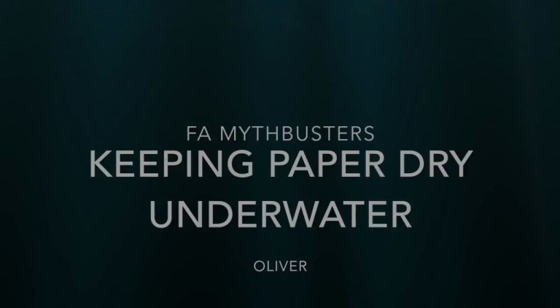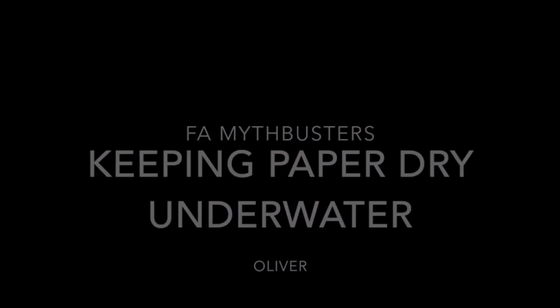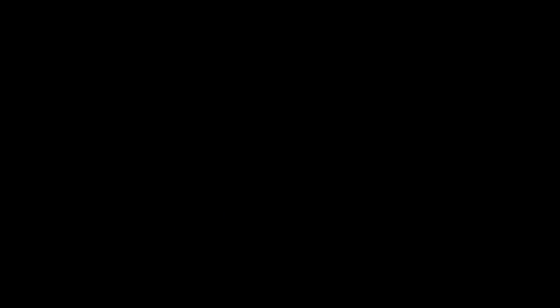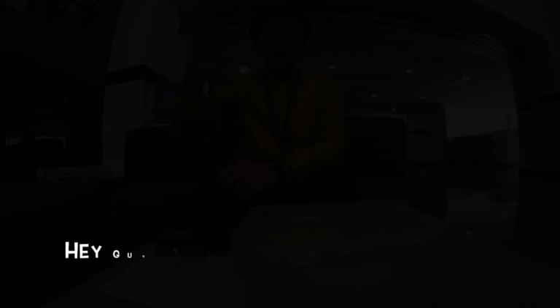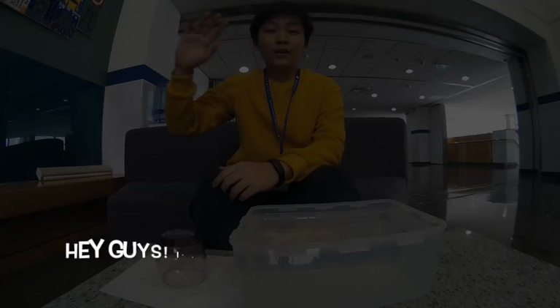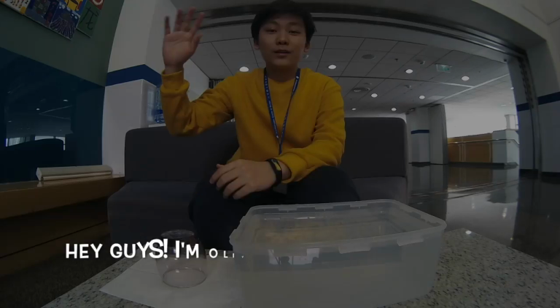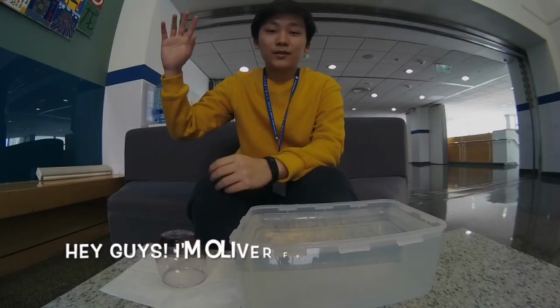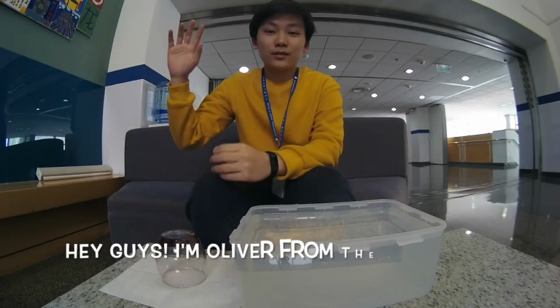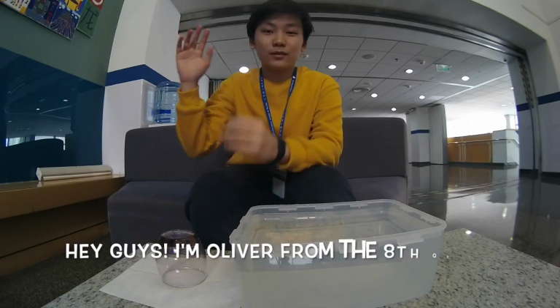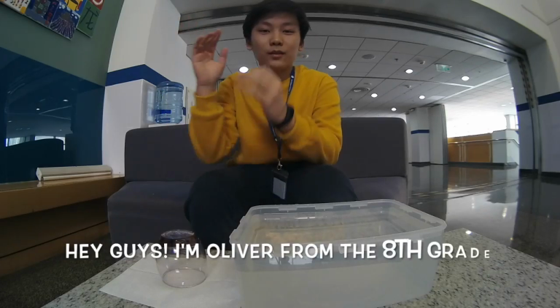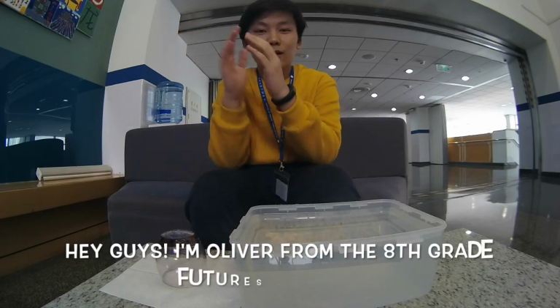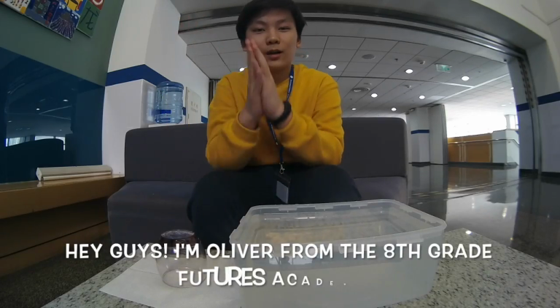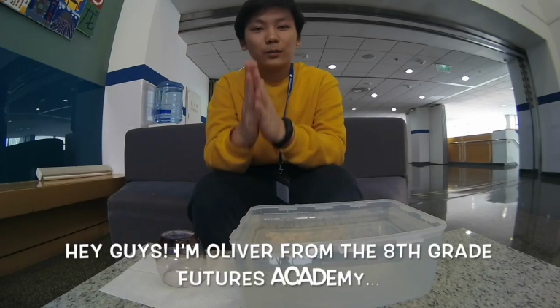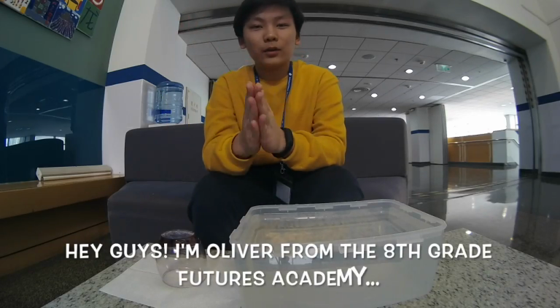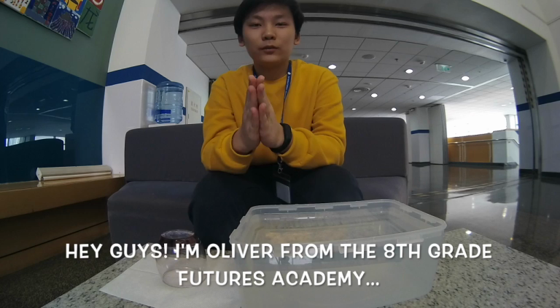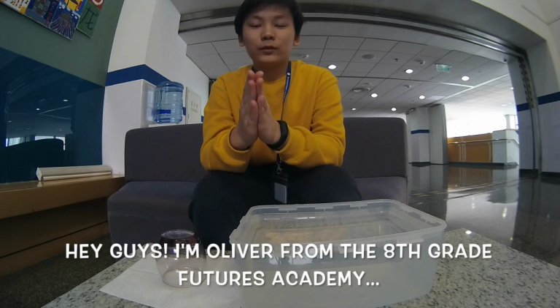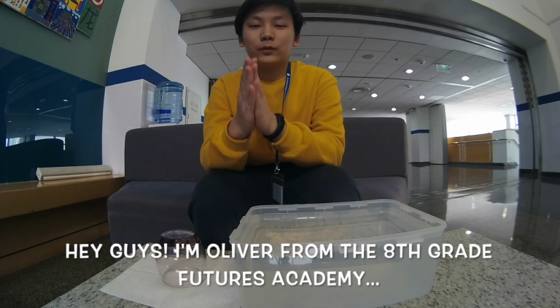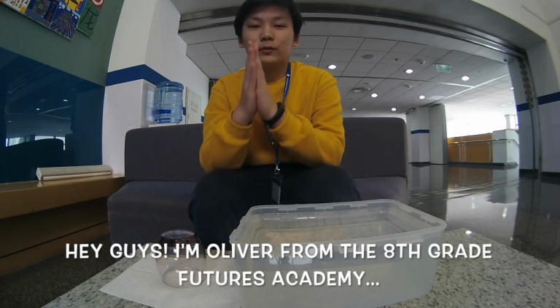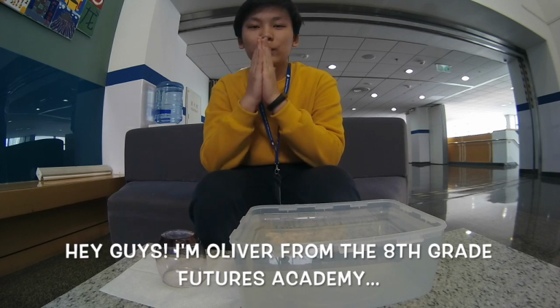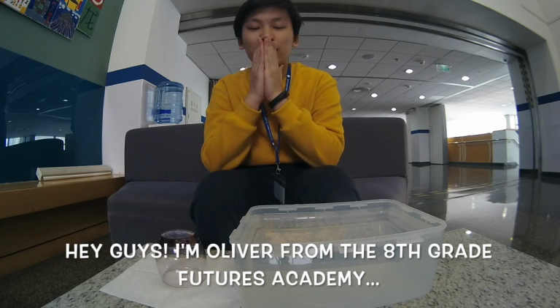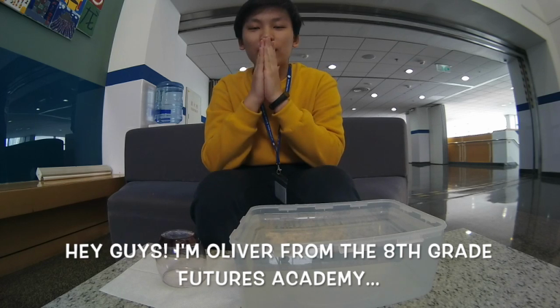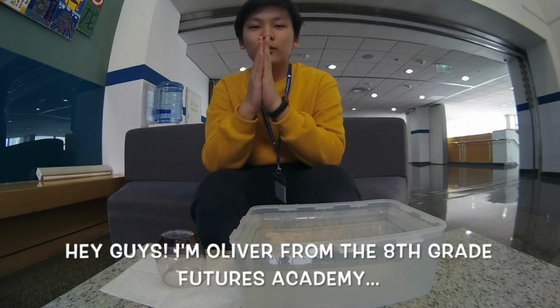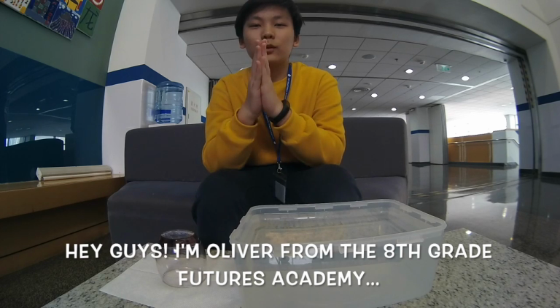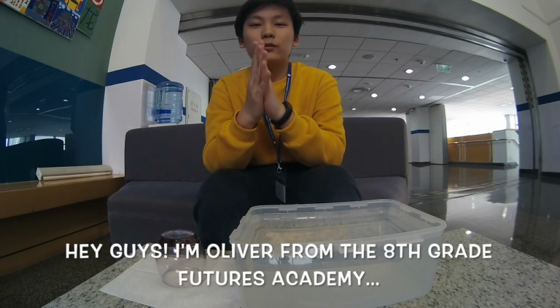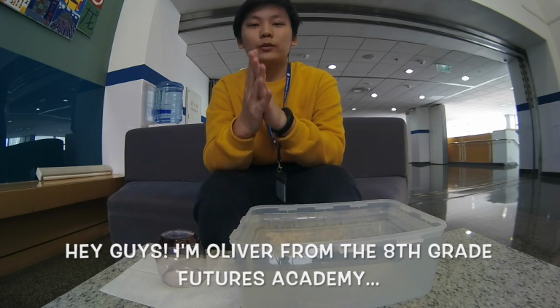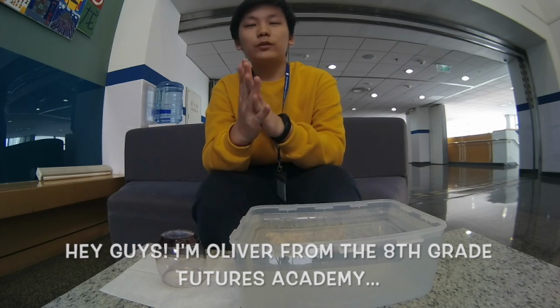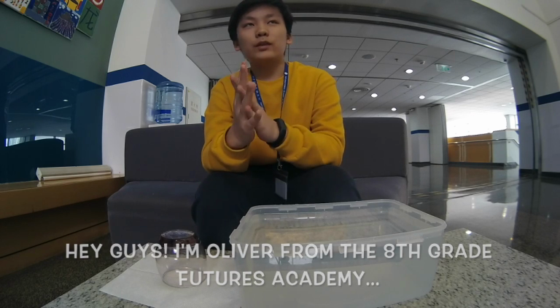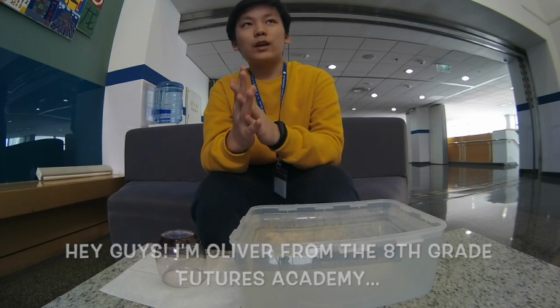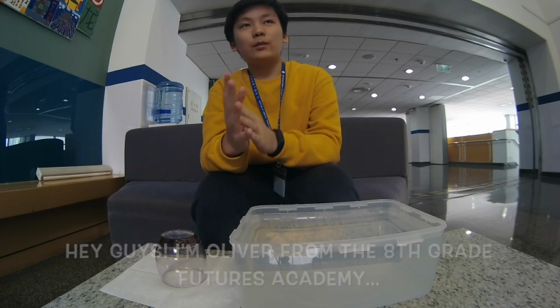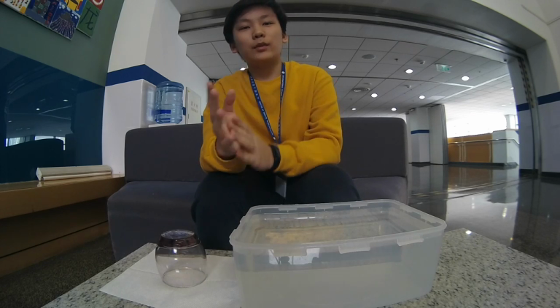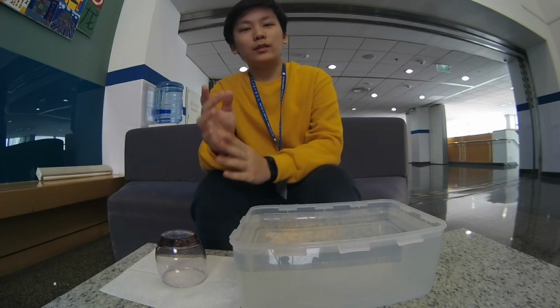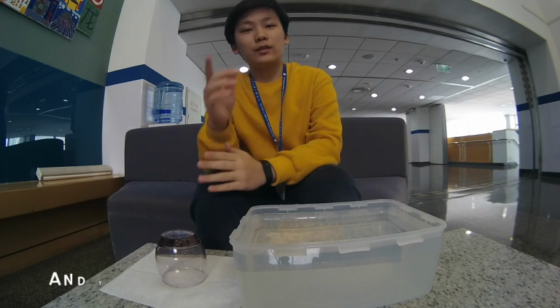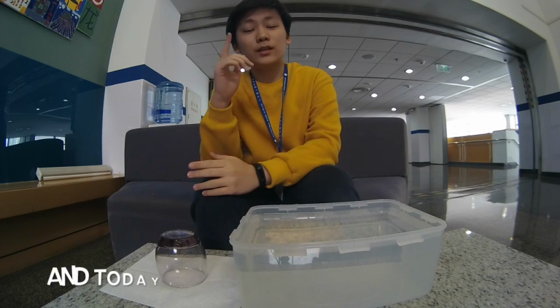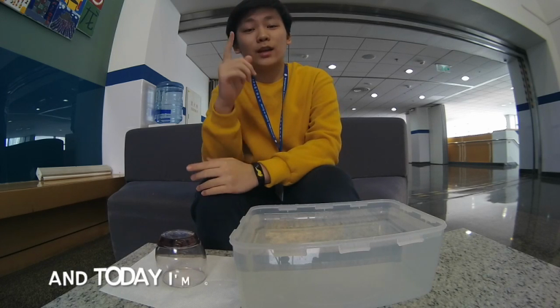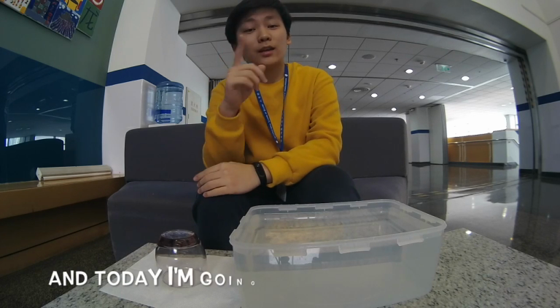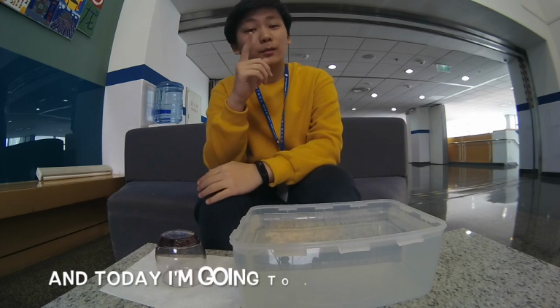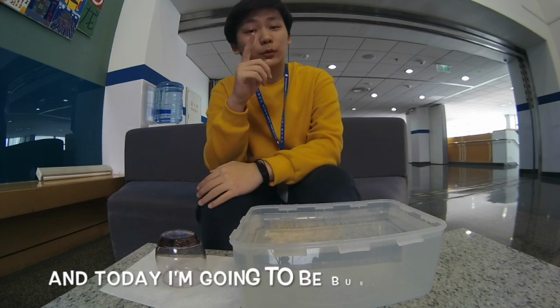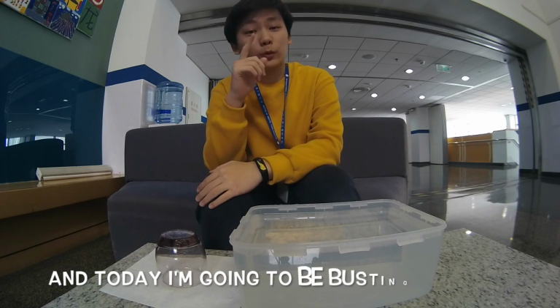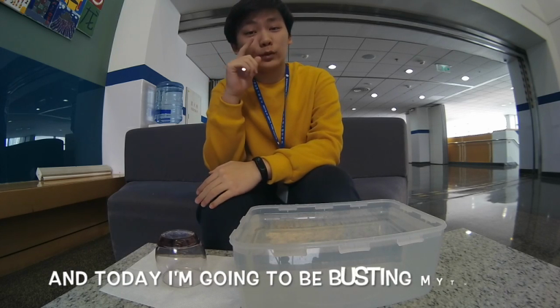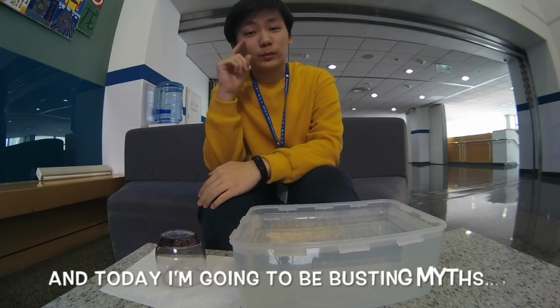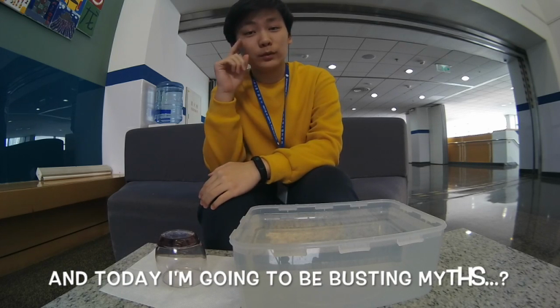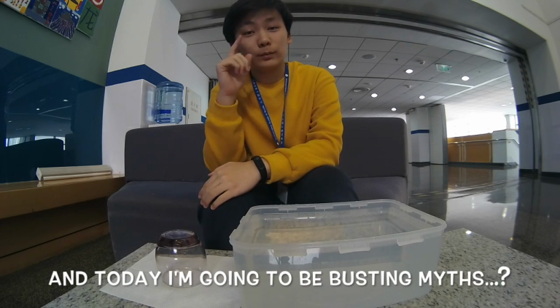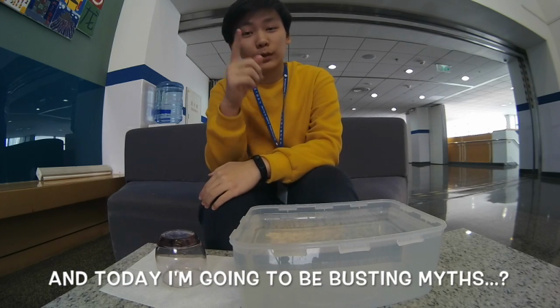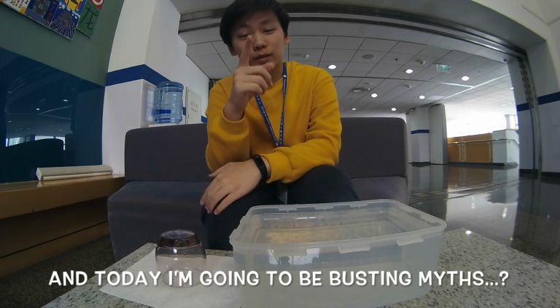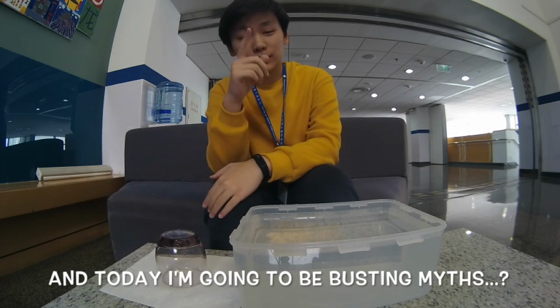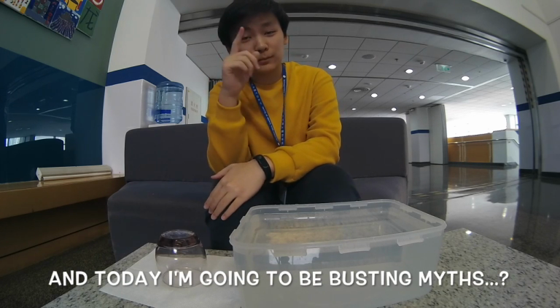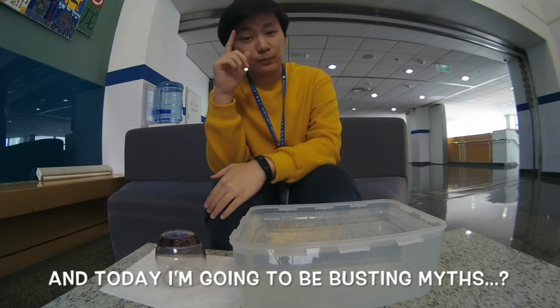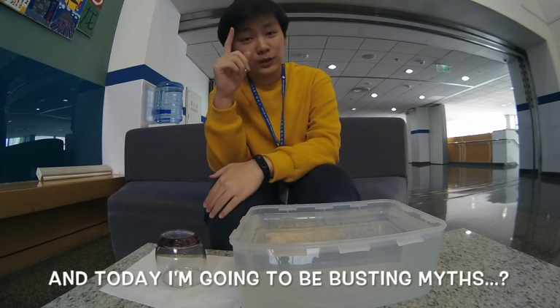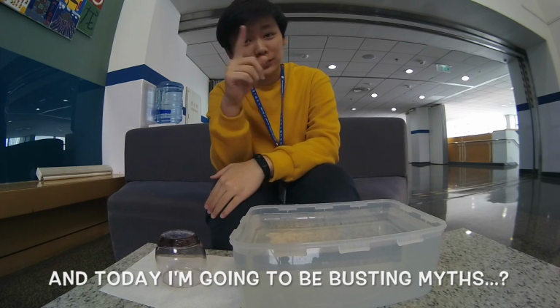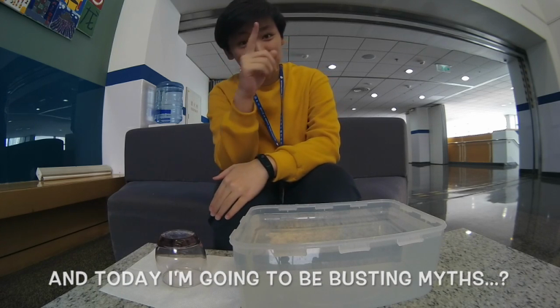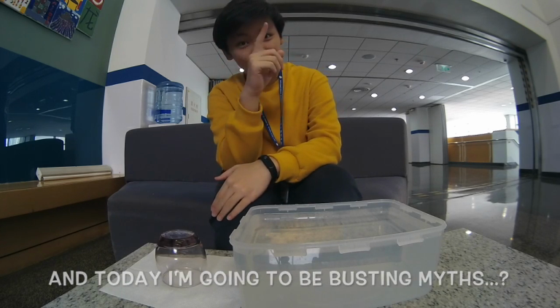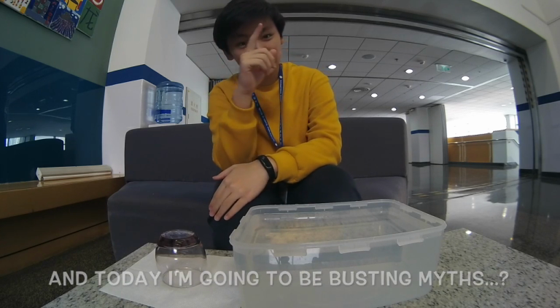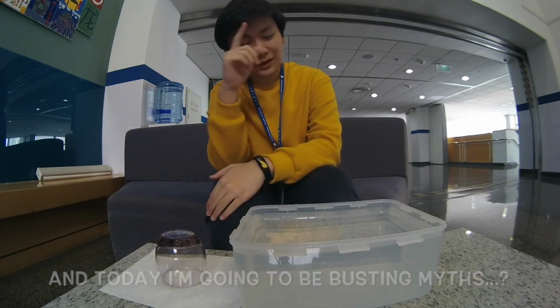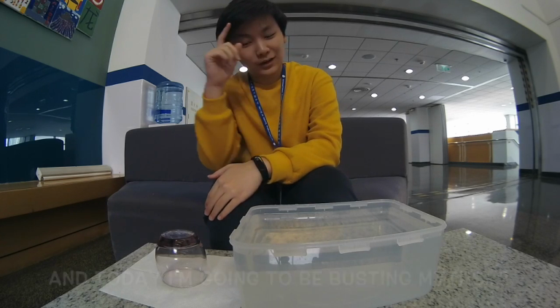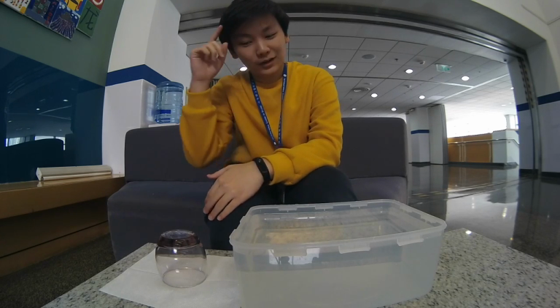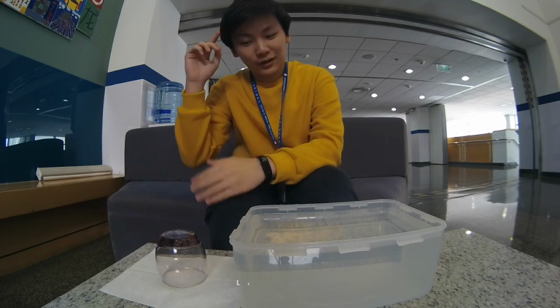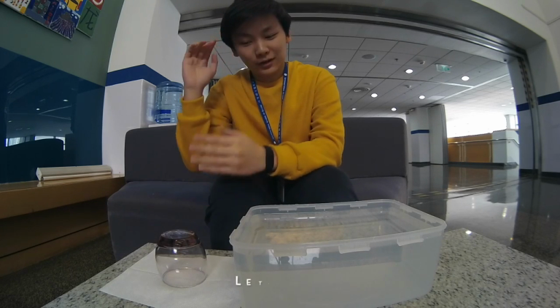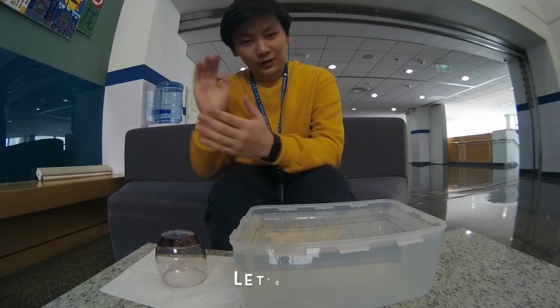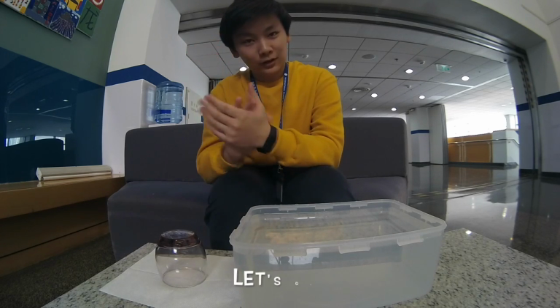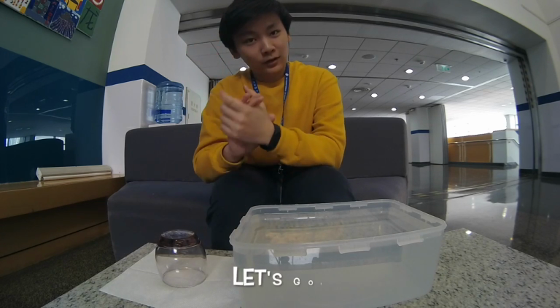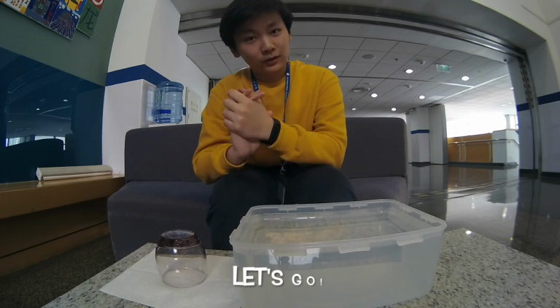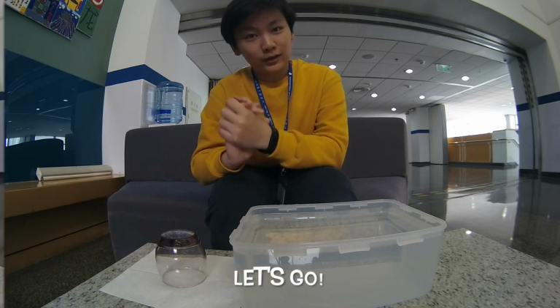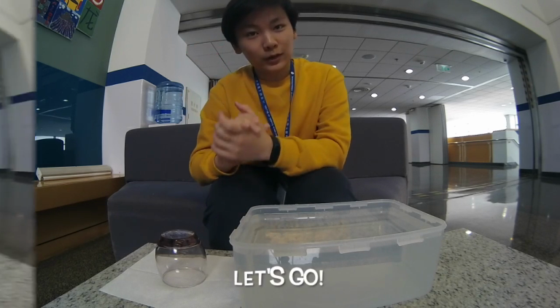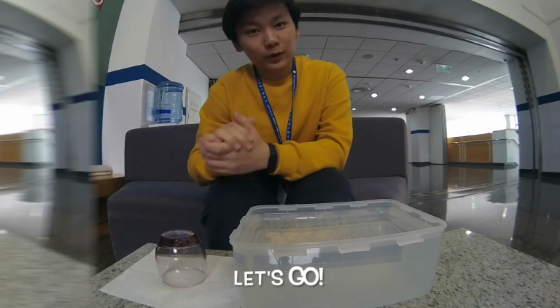Hey guys, I'm Oliver from the 8th grade Futures Academy, and today I'm going to be busting myths. Let's go.